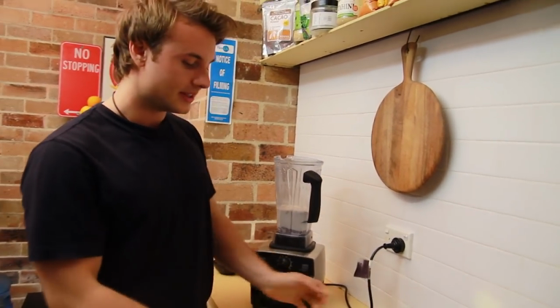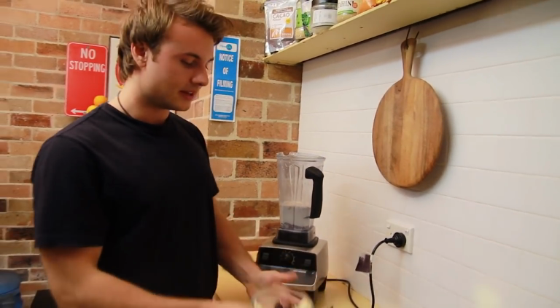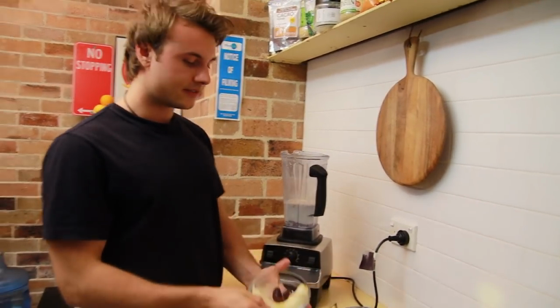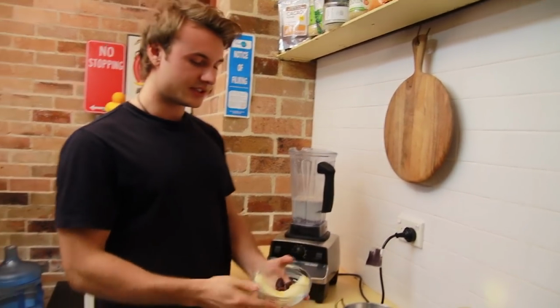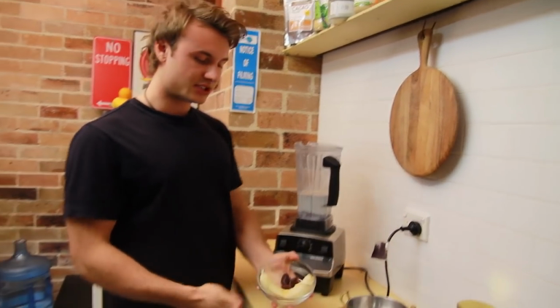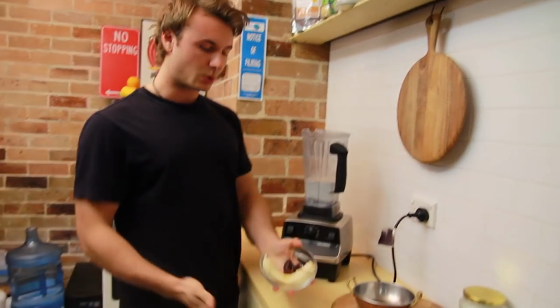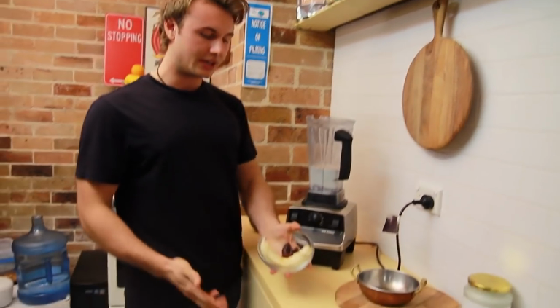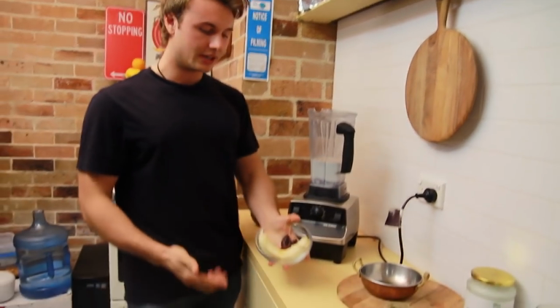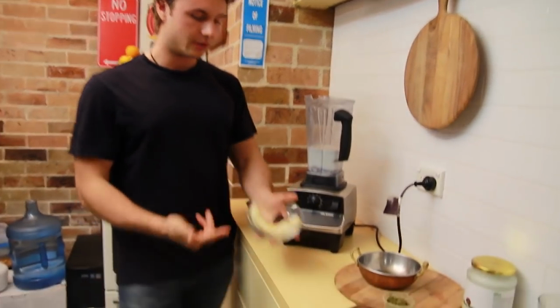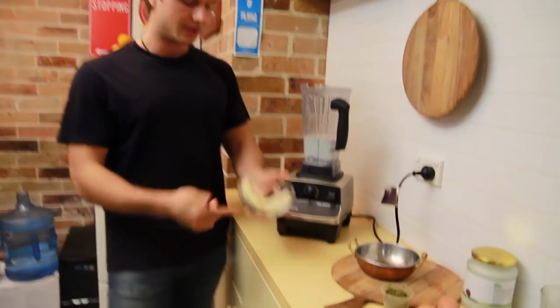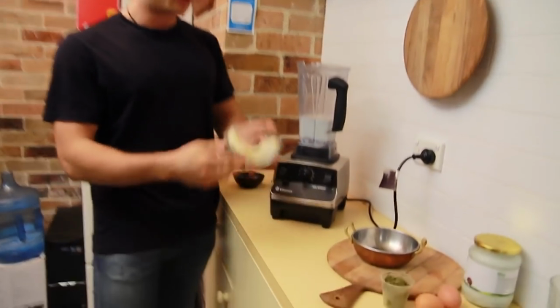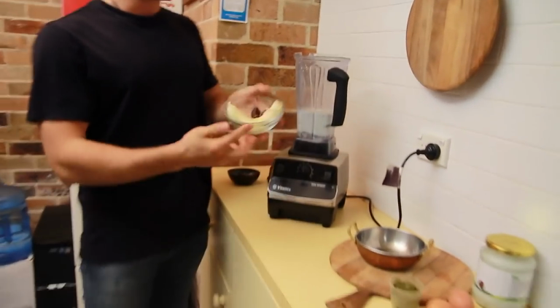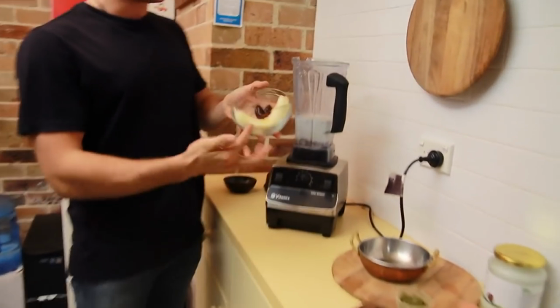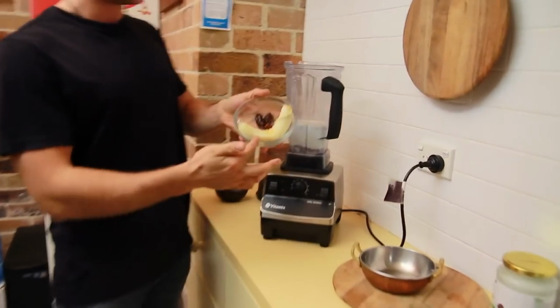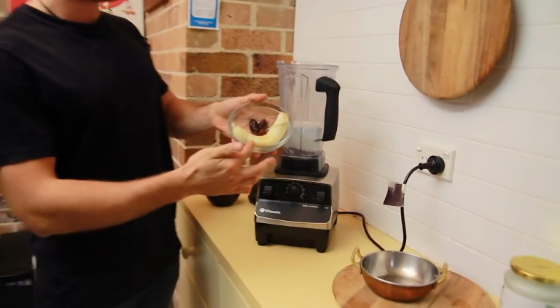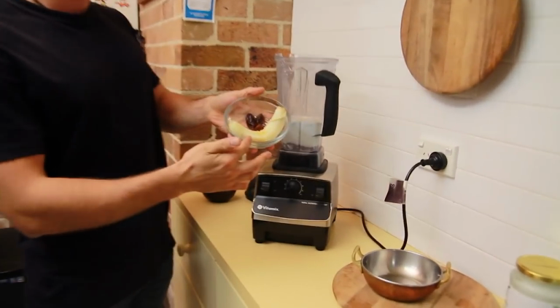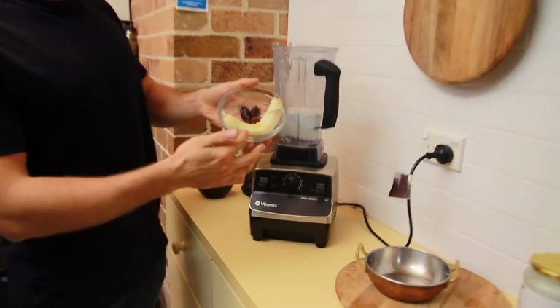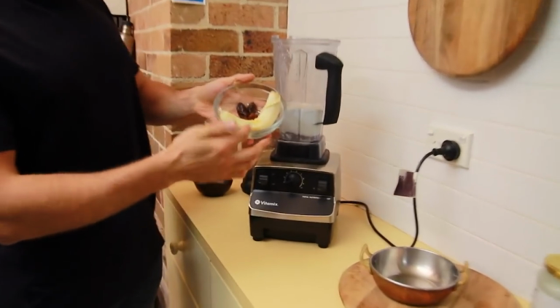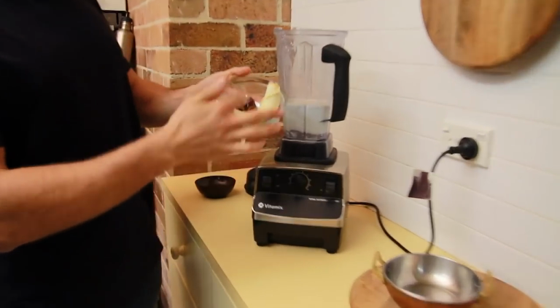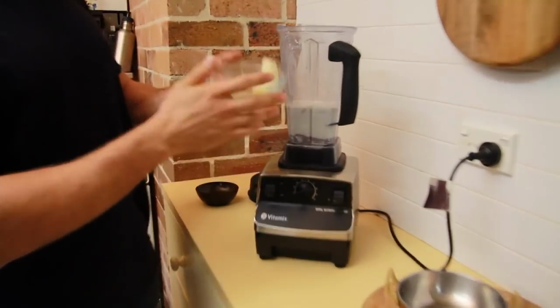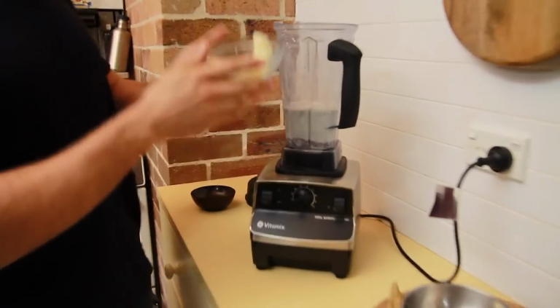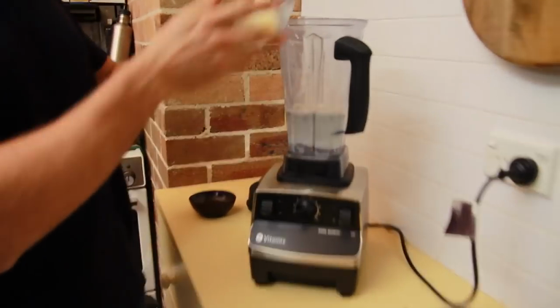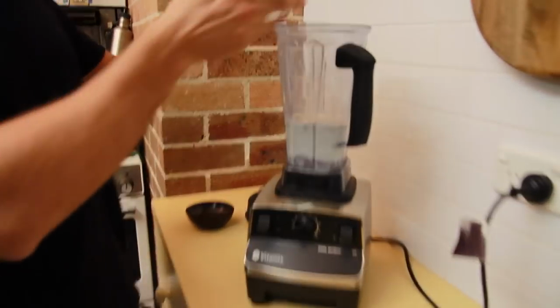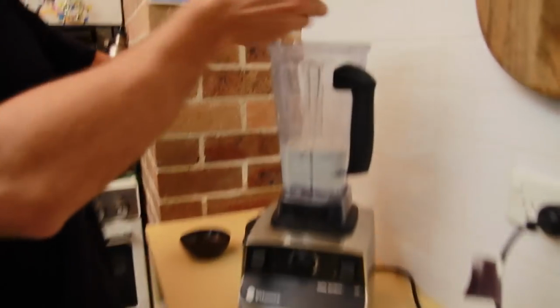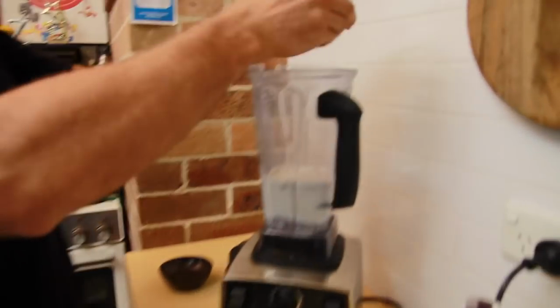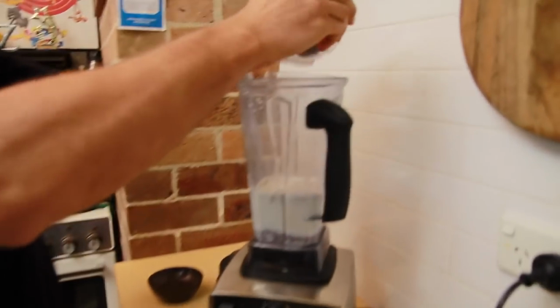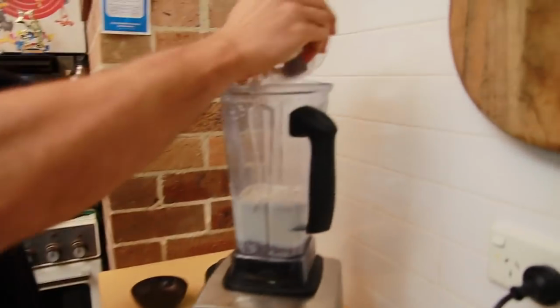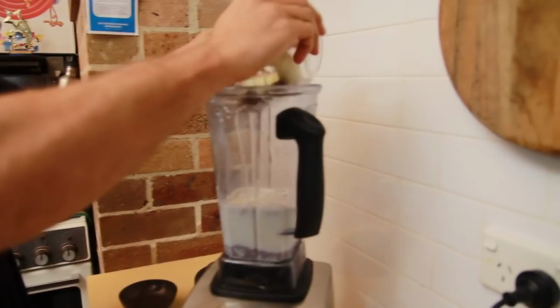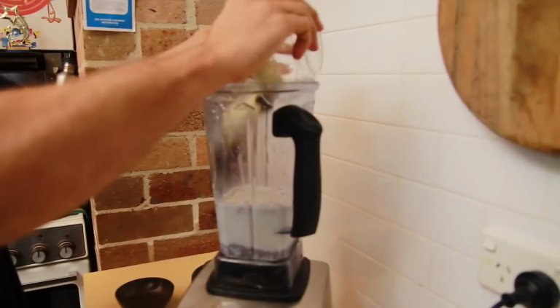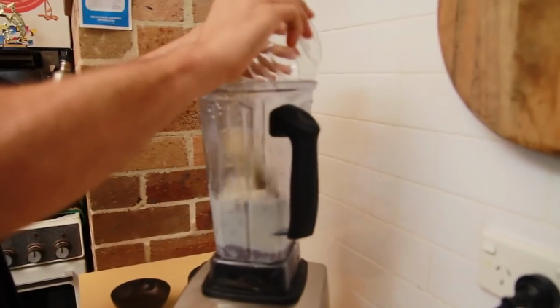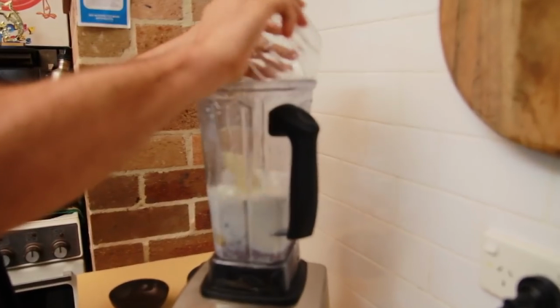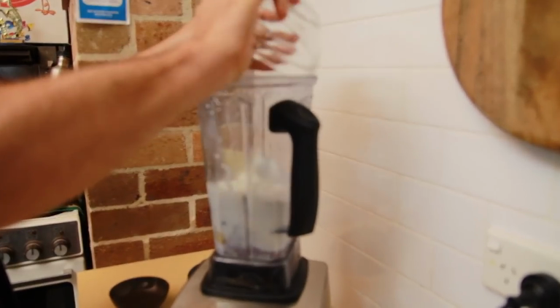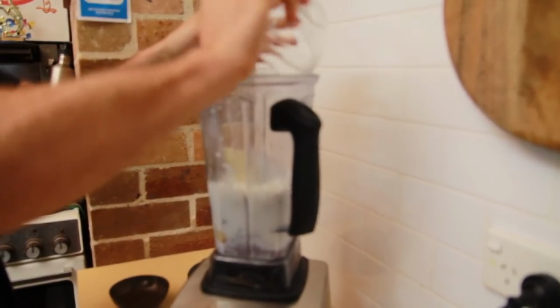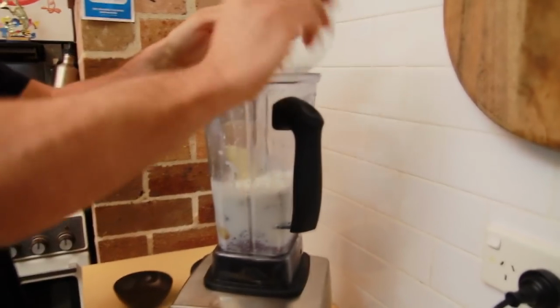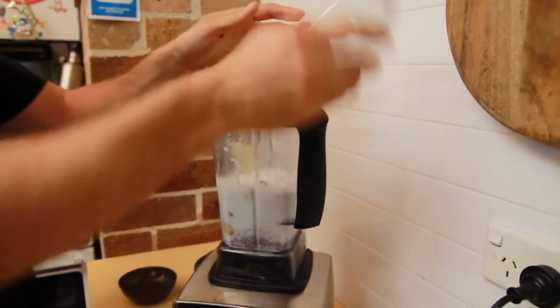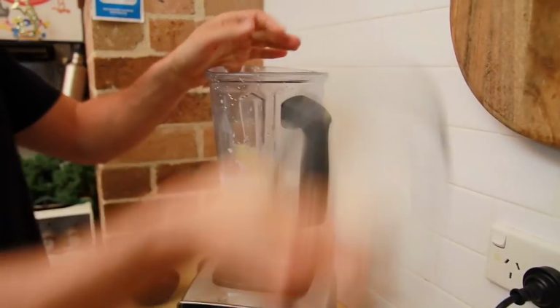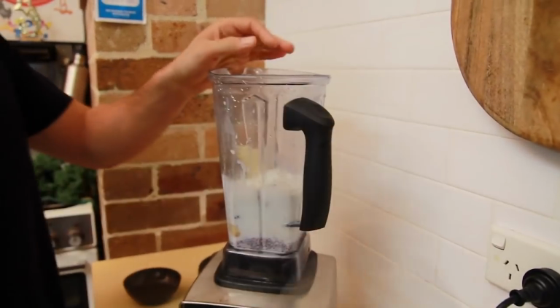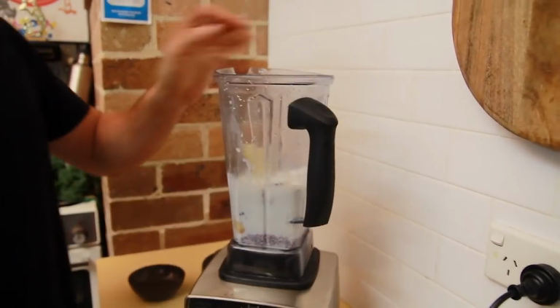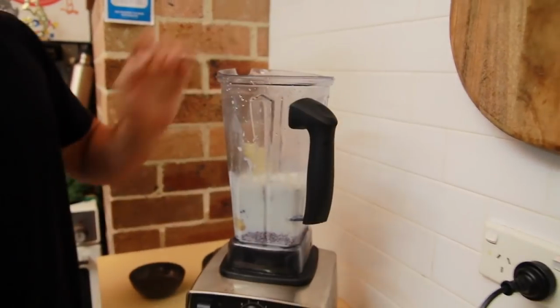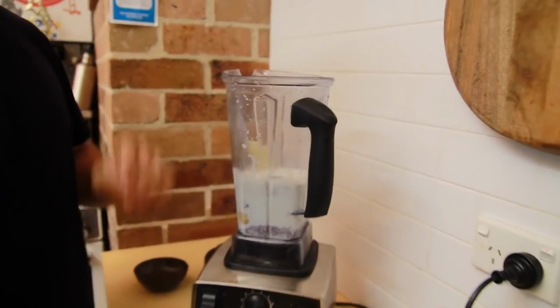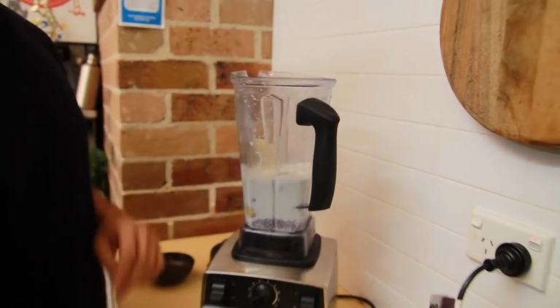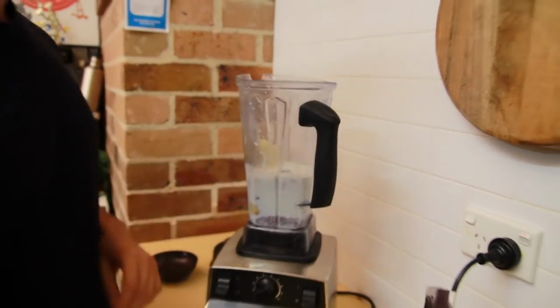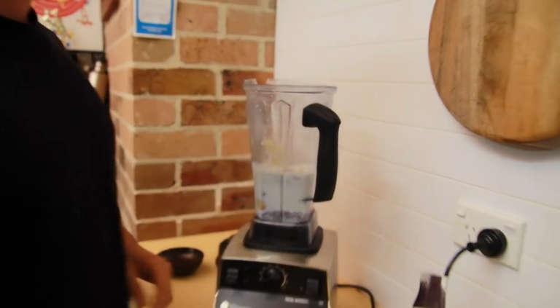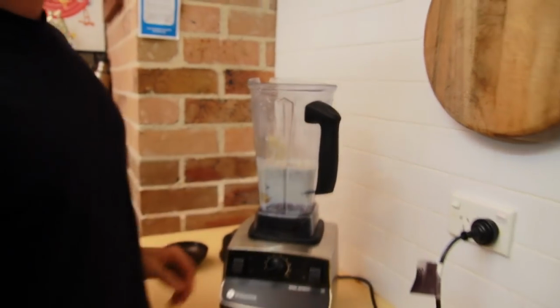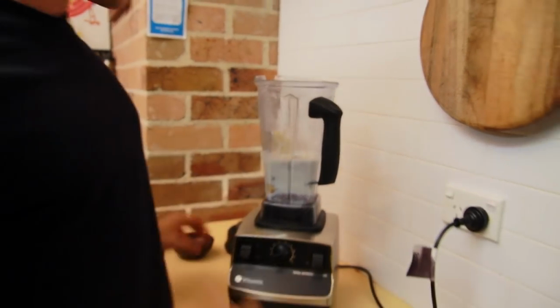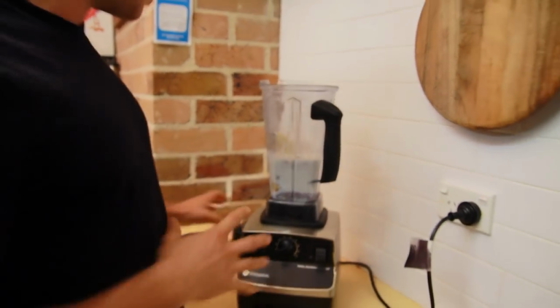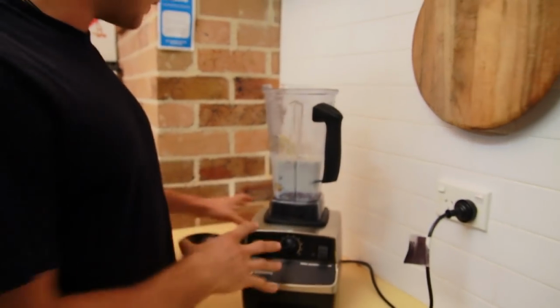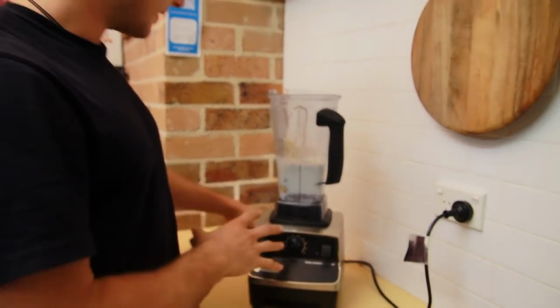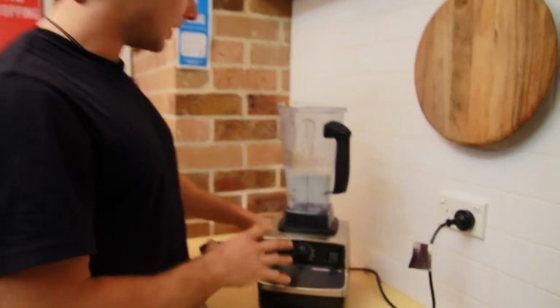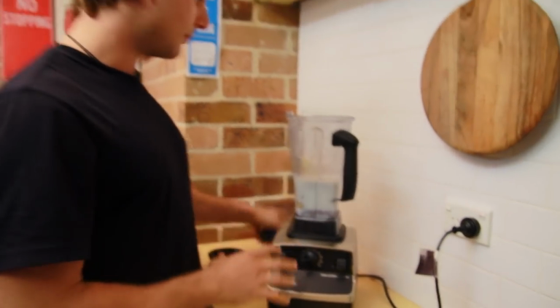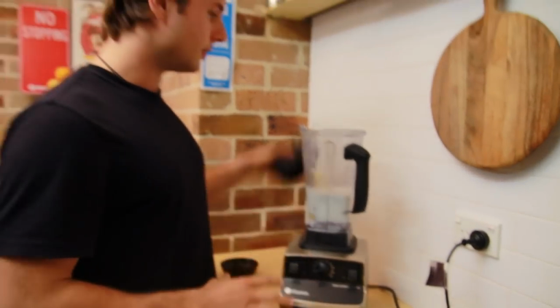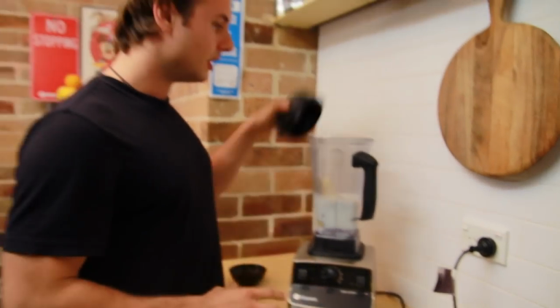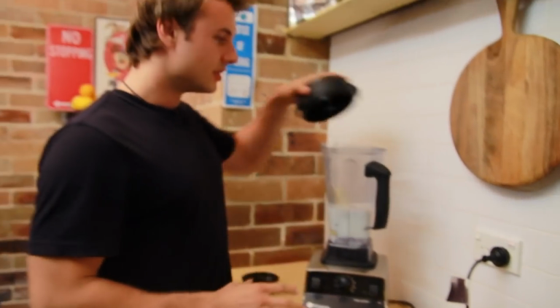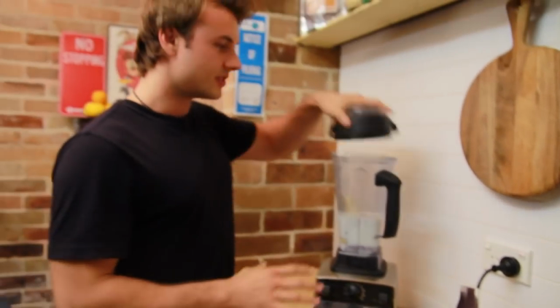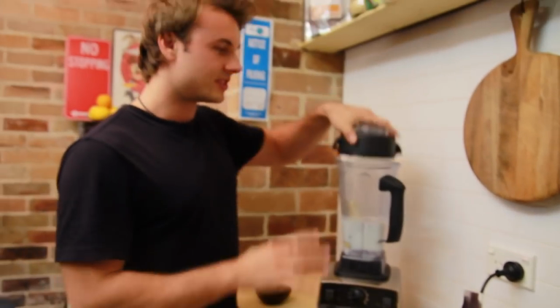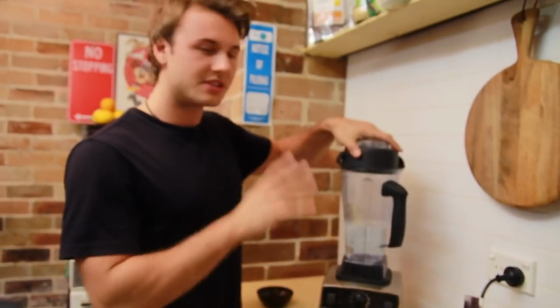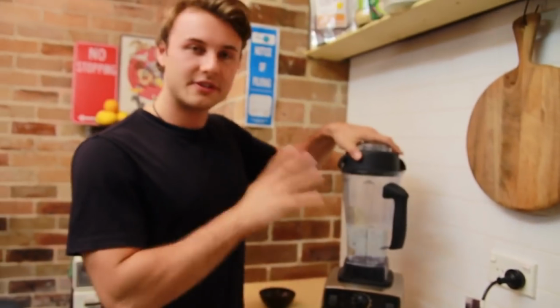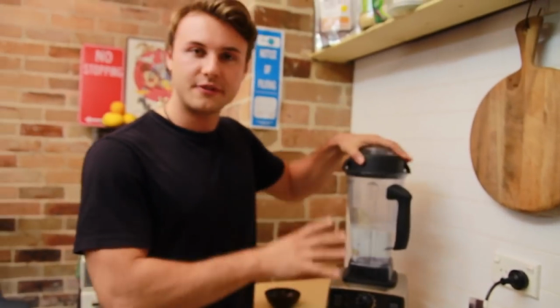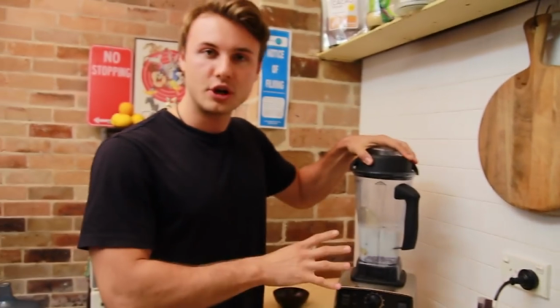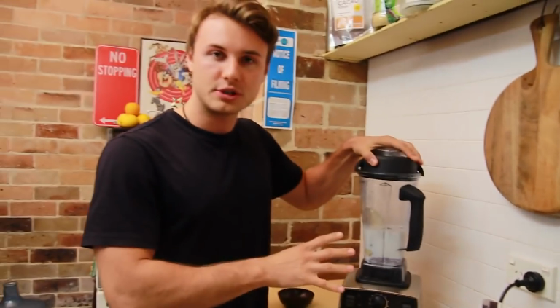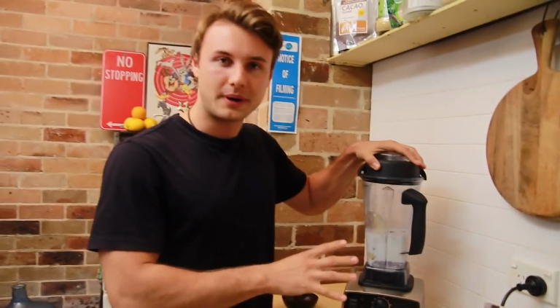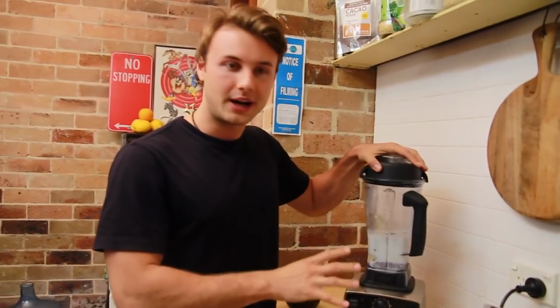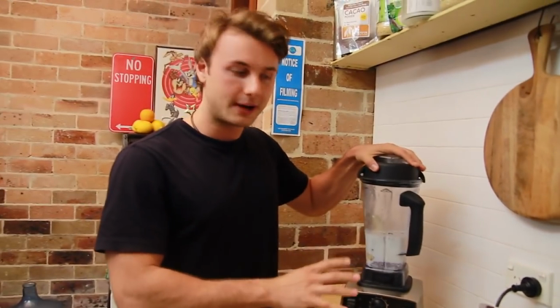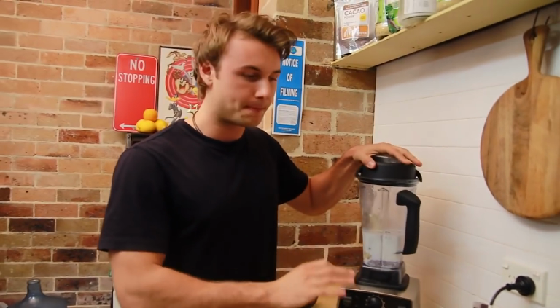Then for the sweetener, we're going to put in one banana and about five dates. Then we blend that up — this is the first part.